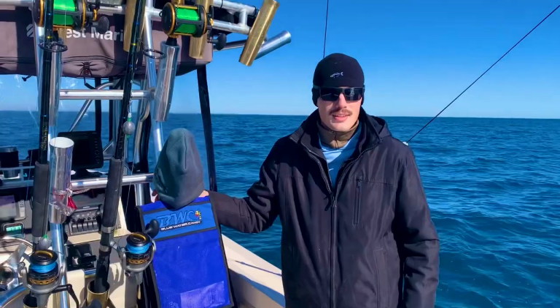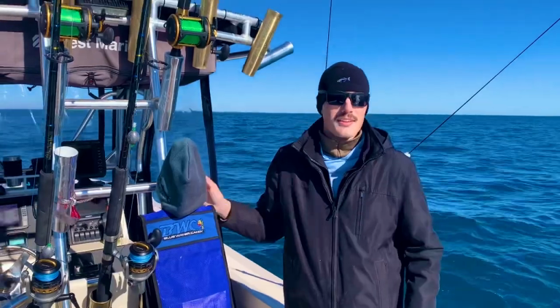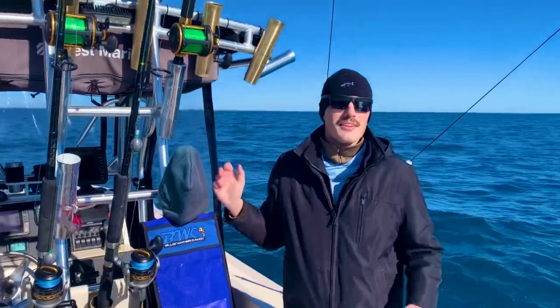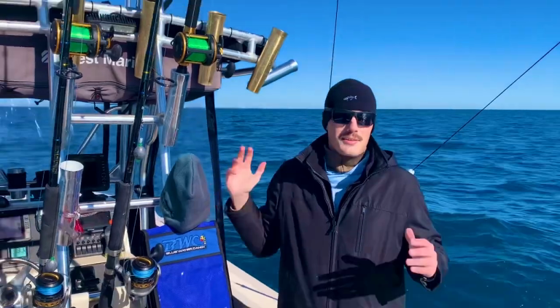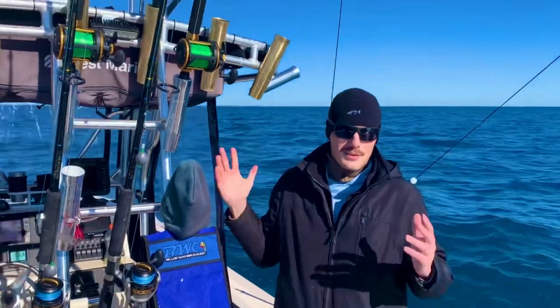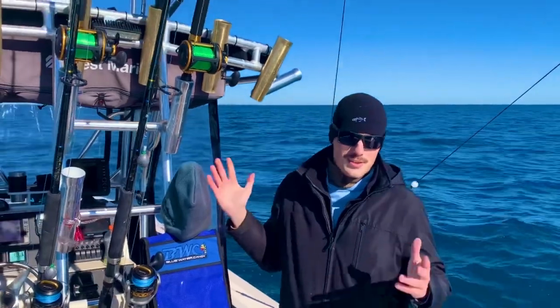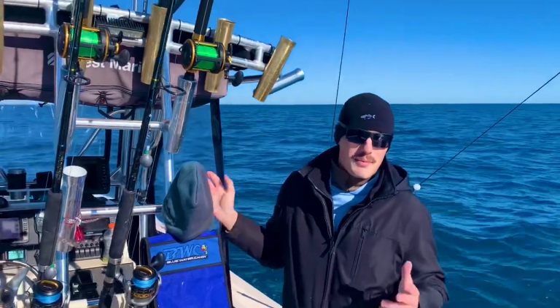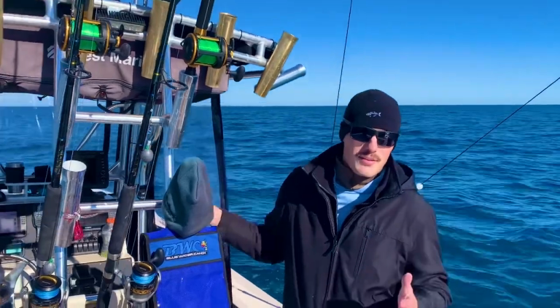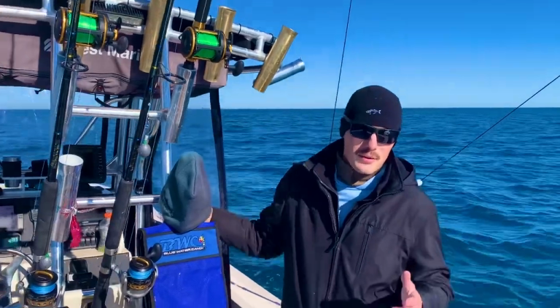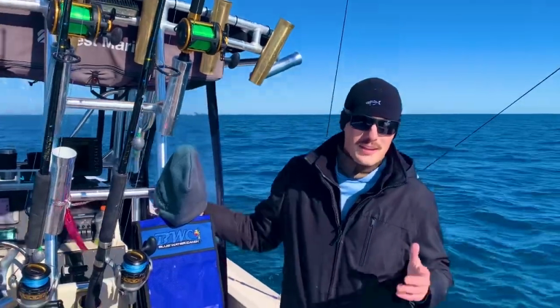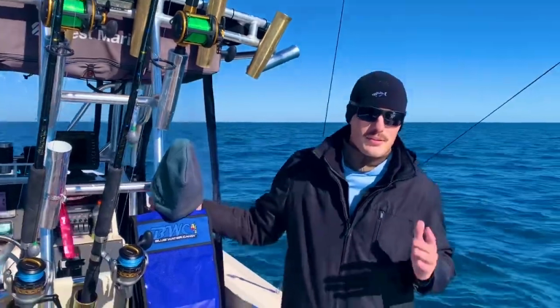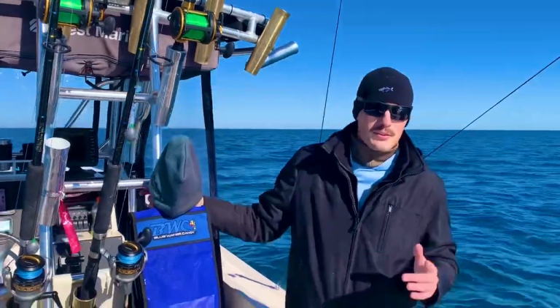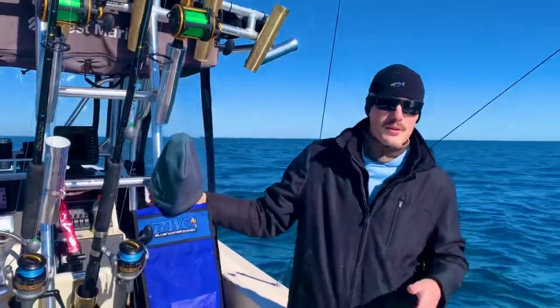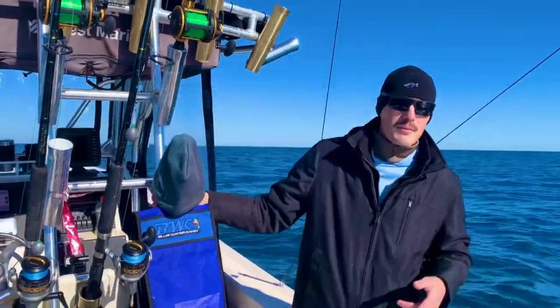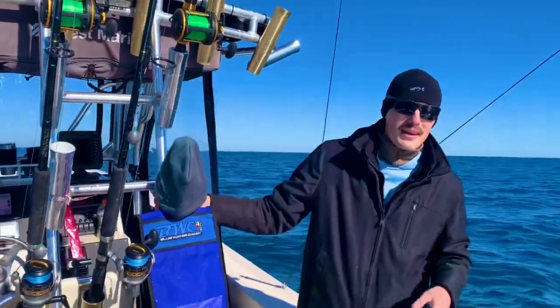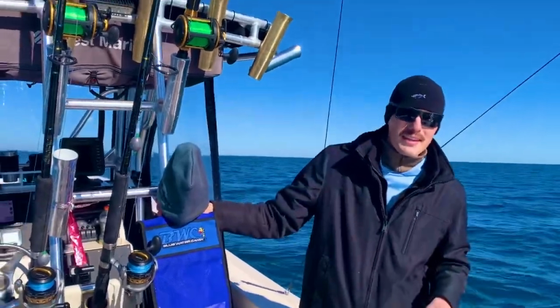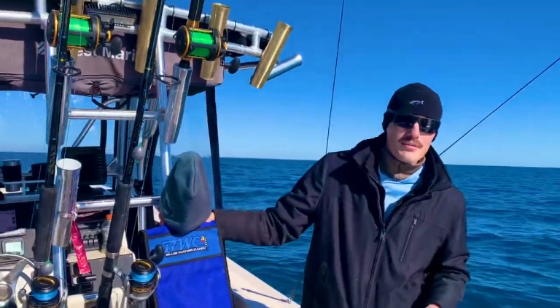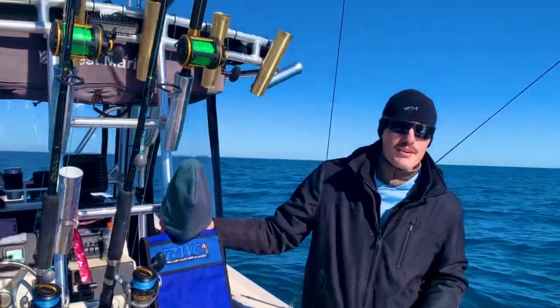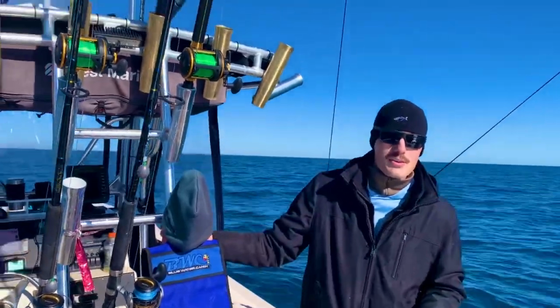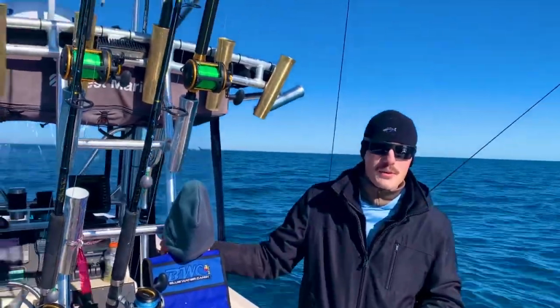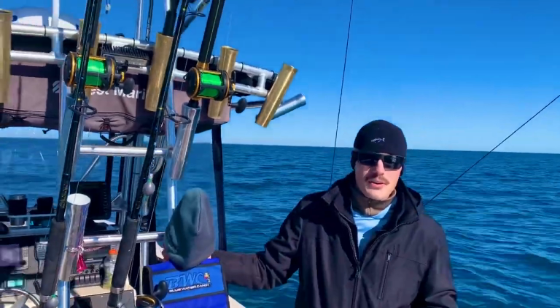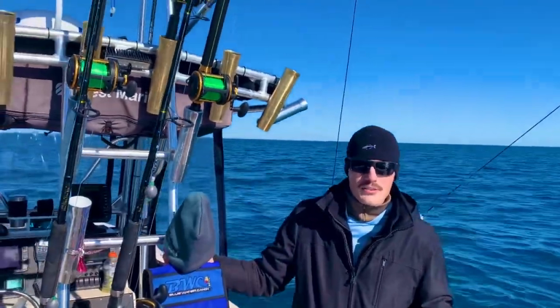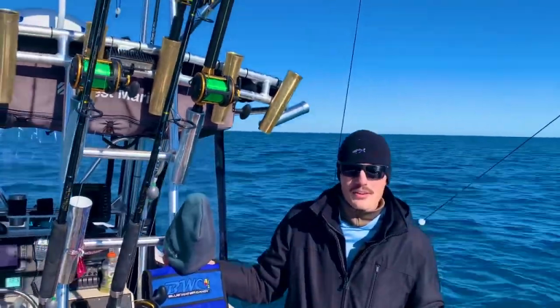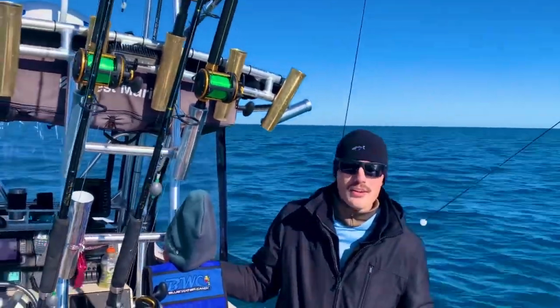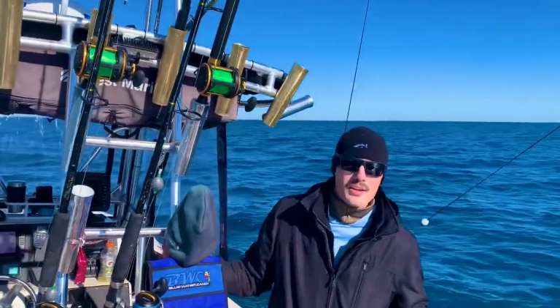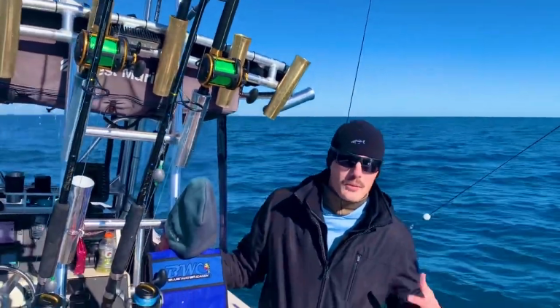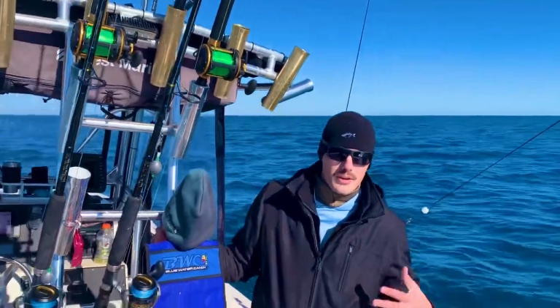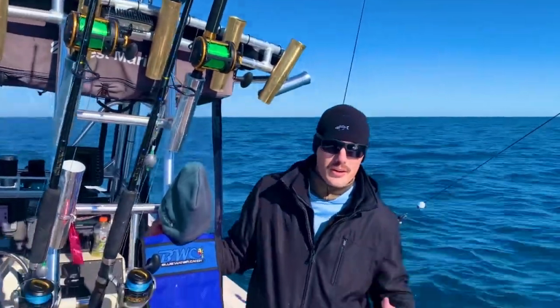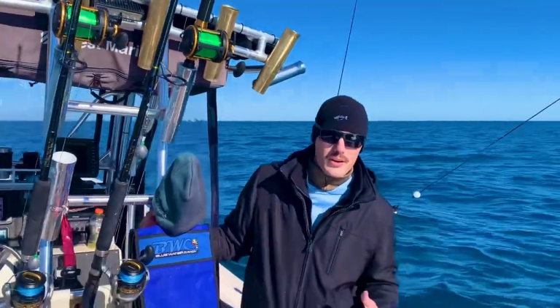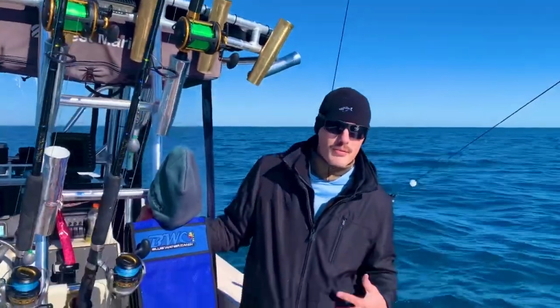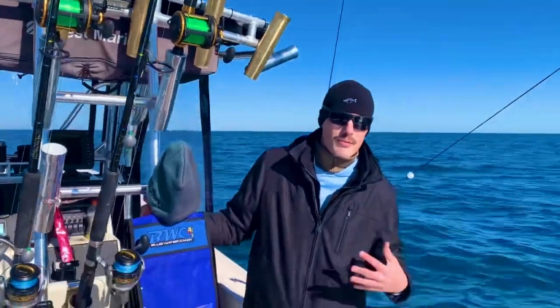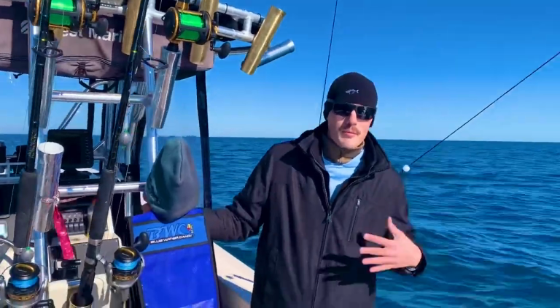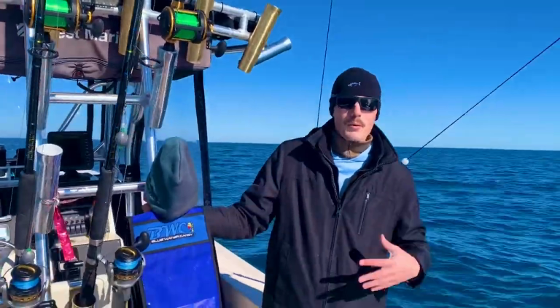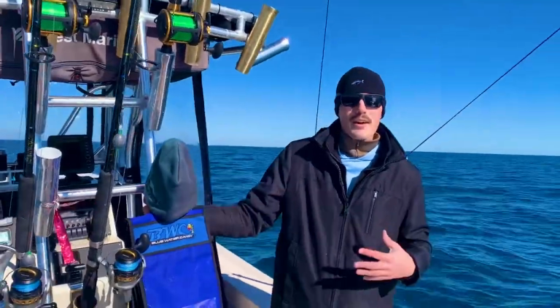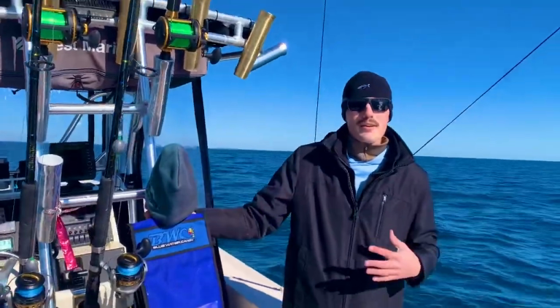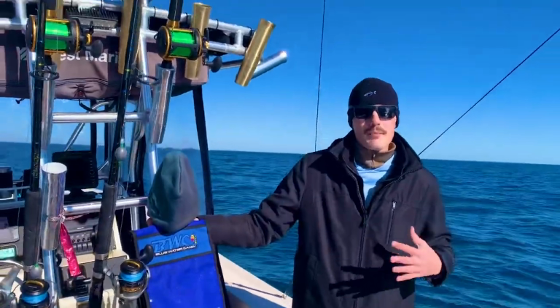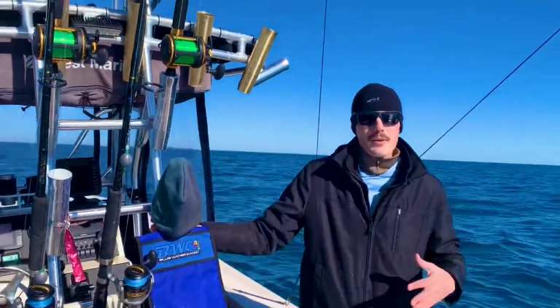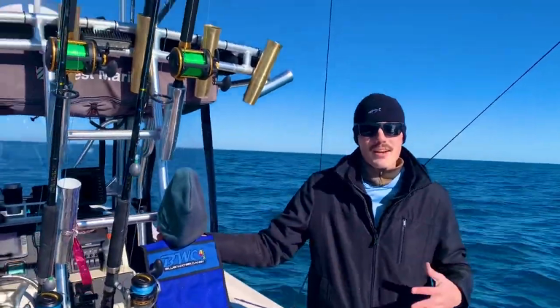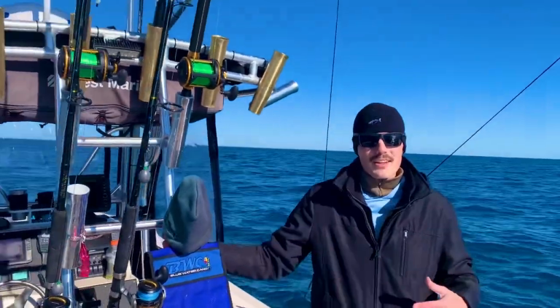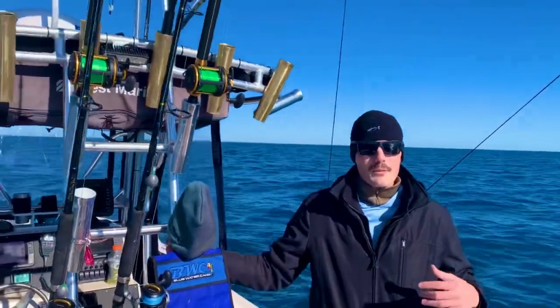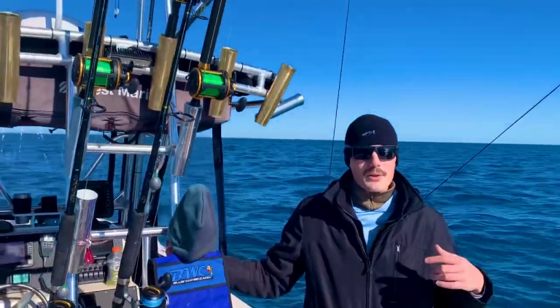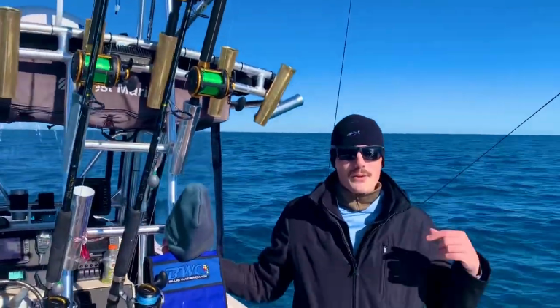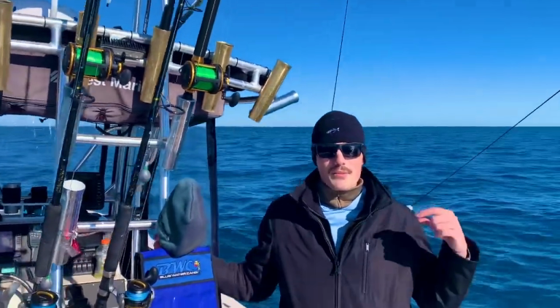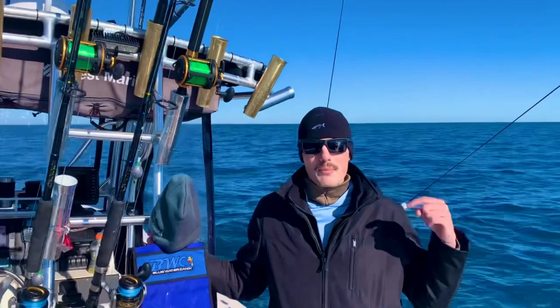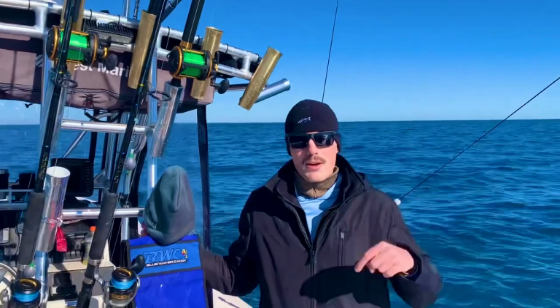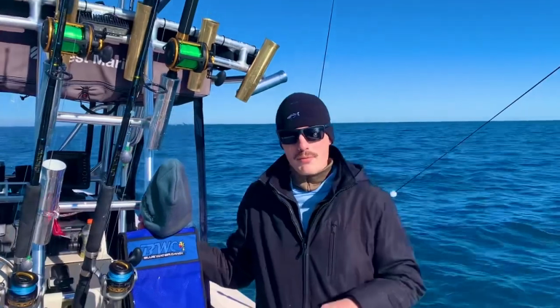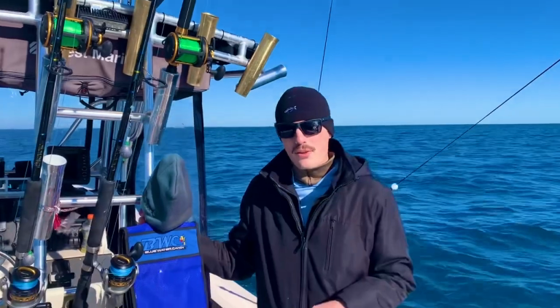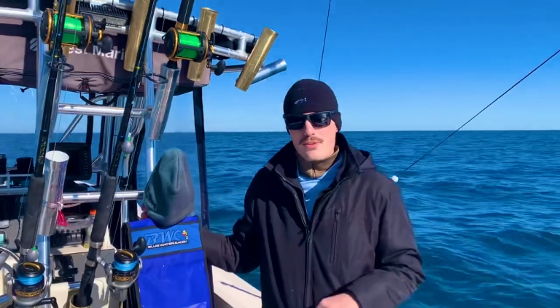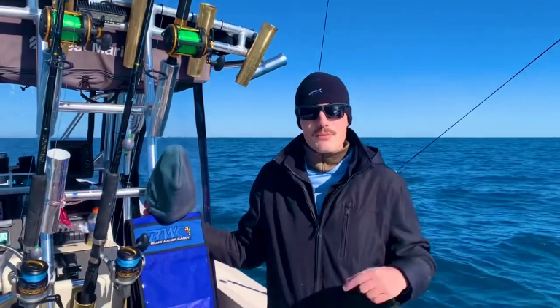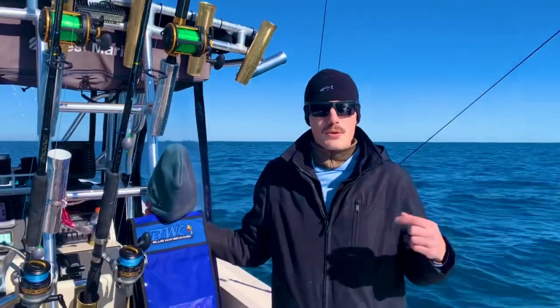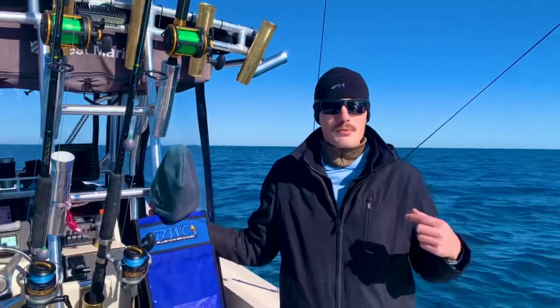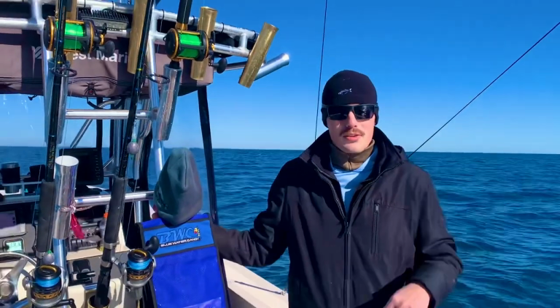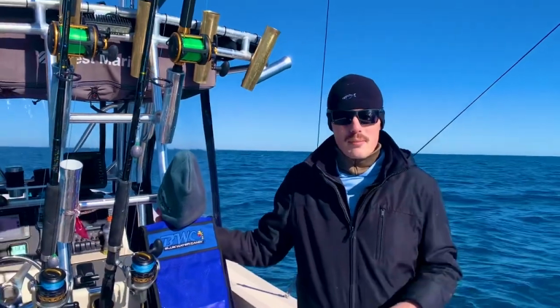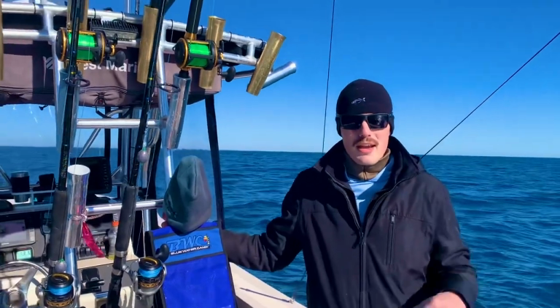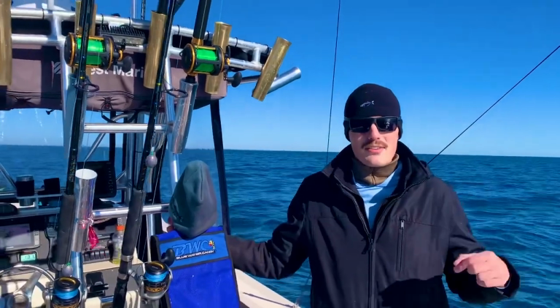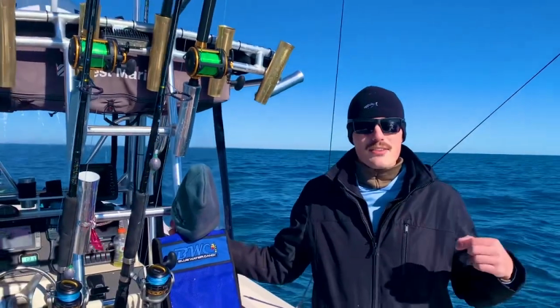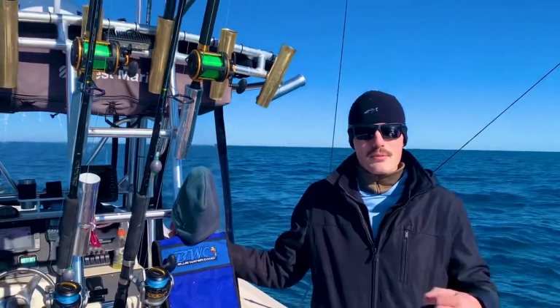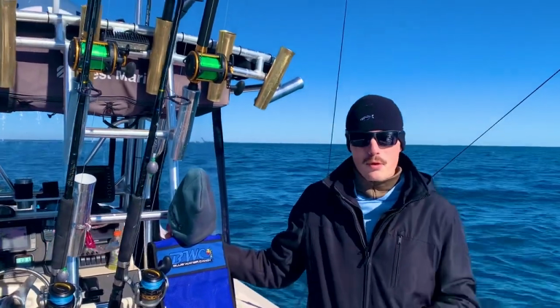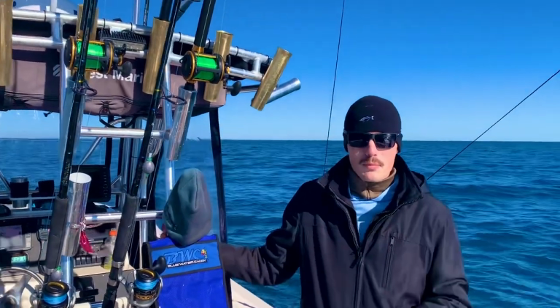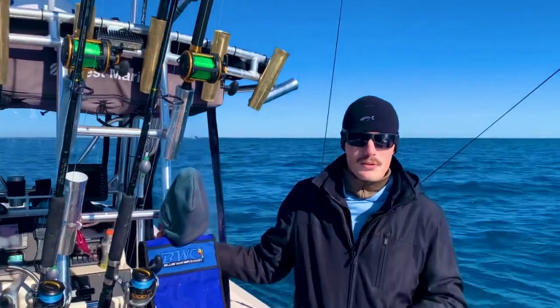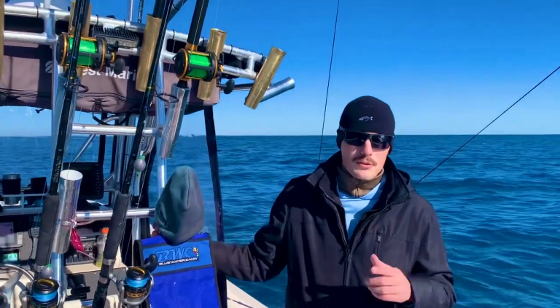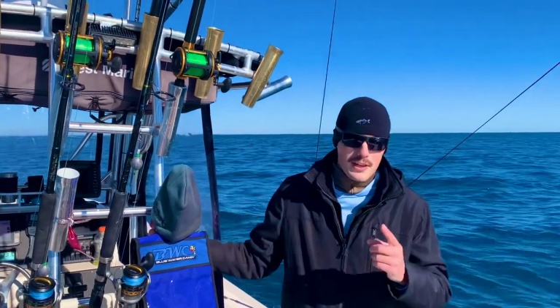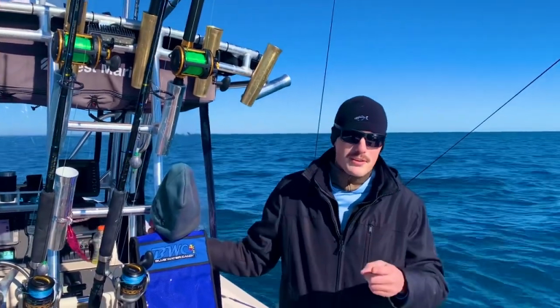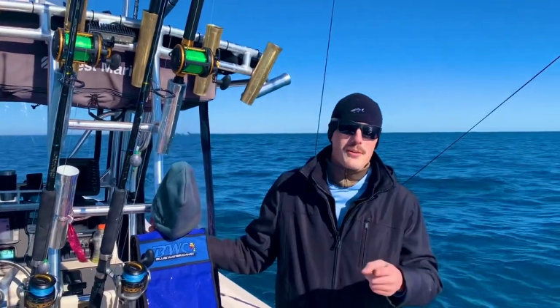What's up everyone? Thanks for tuning back into Fishing with Austin. We're here off of Emerald Island Bogue Inlet. We're doing some bottom fishing for some sea bass and some grouper, so stay tuned.